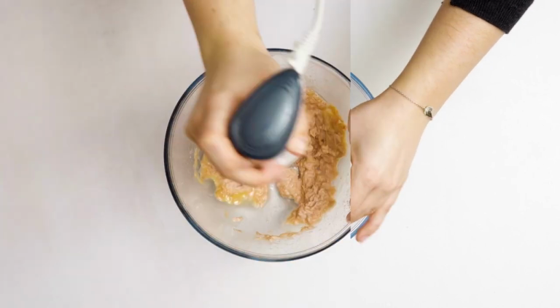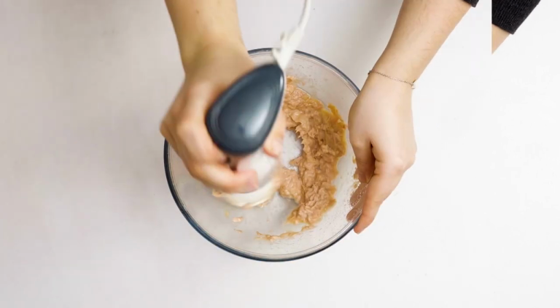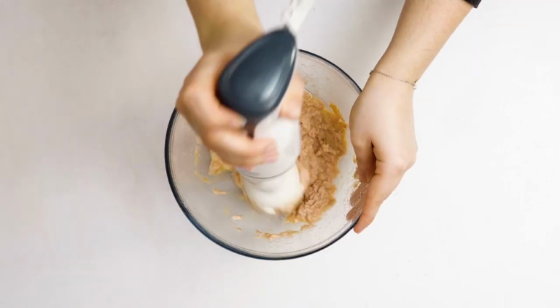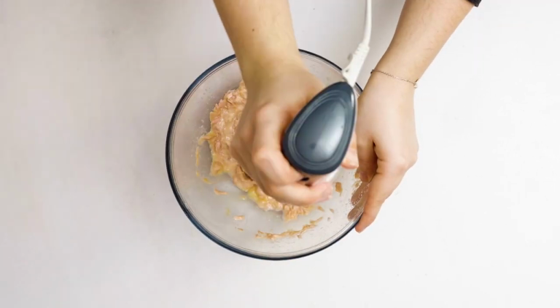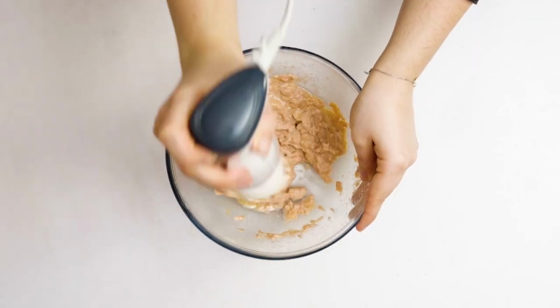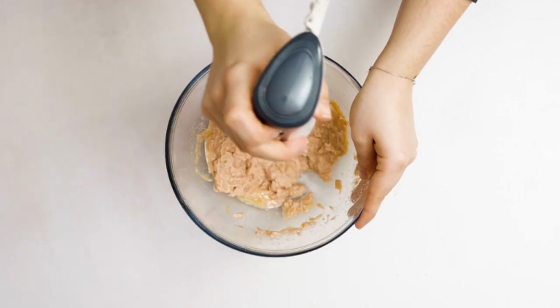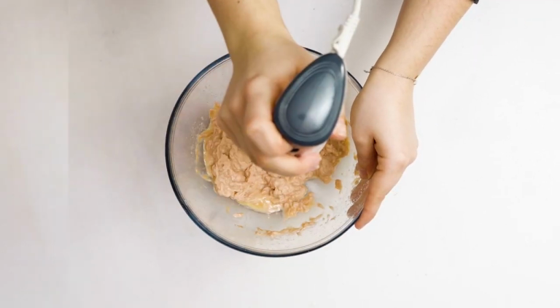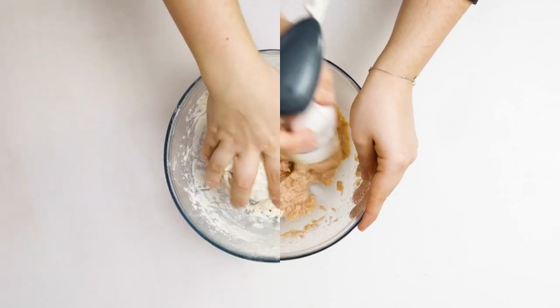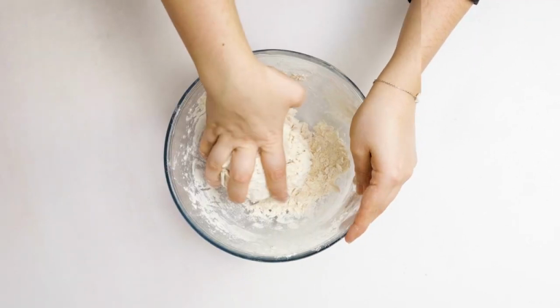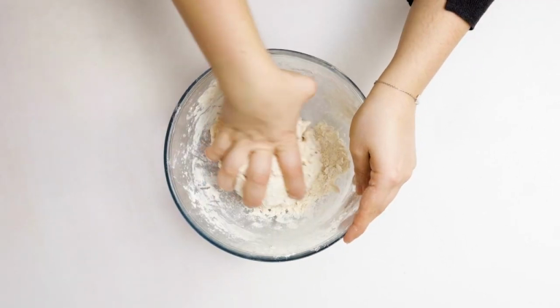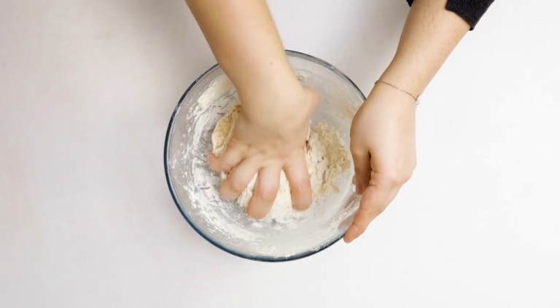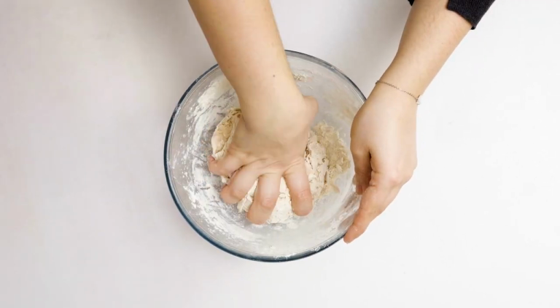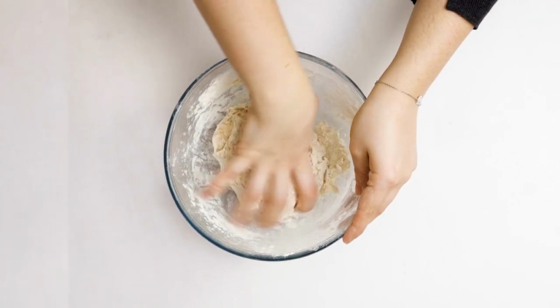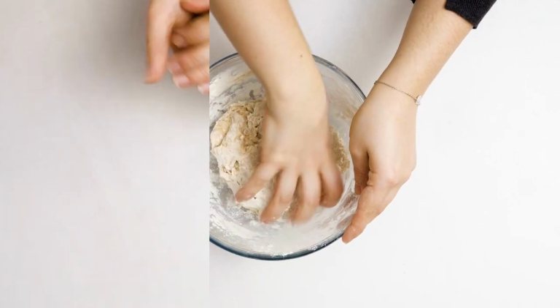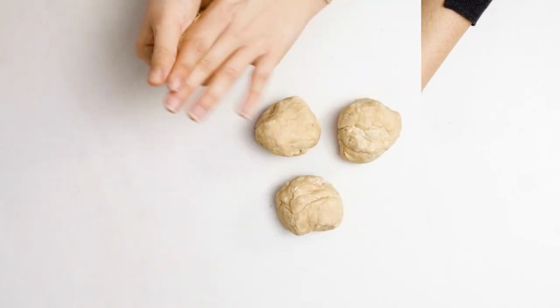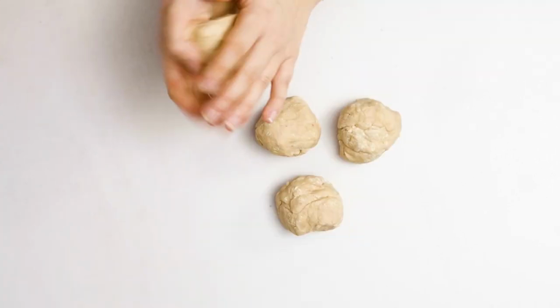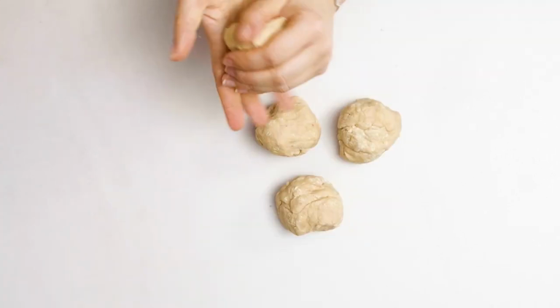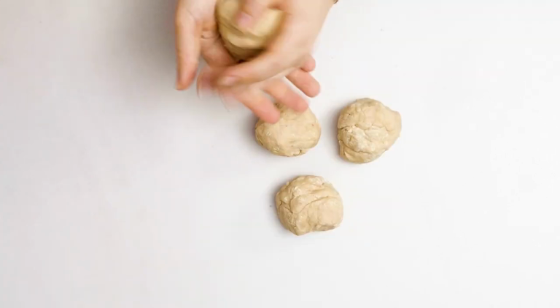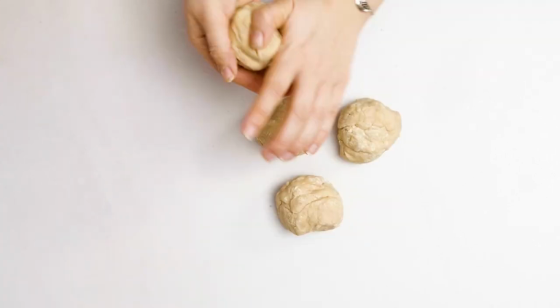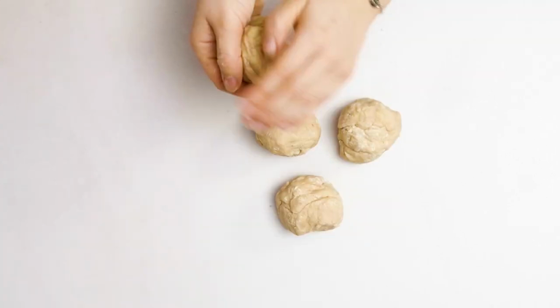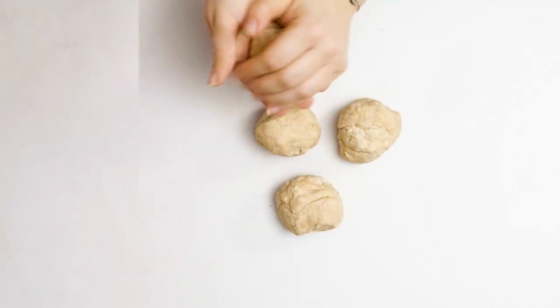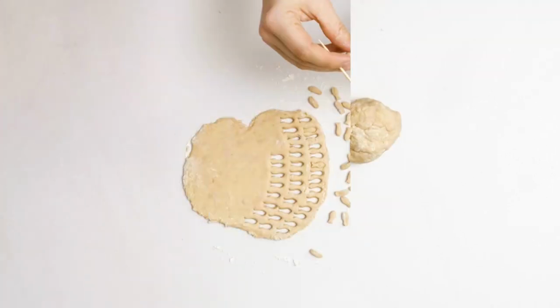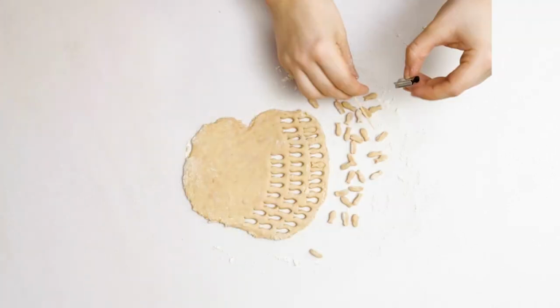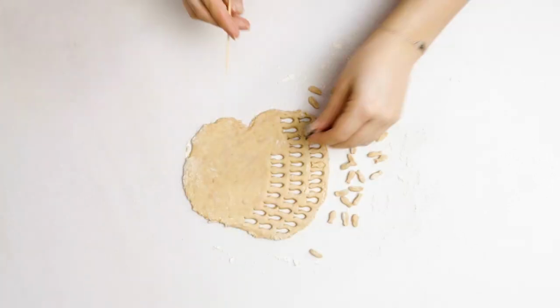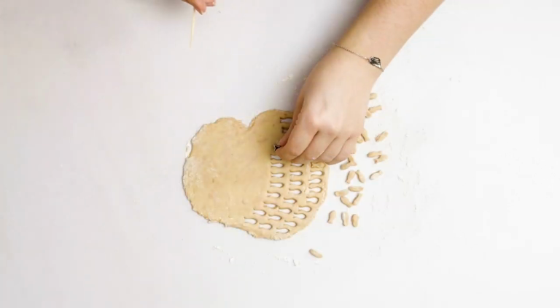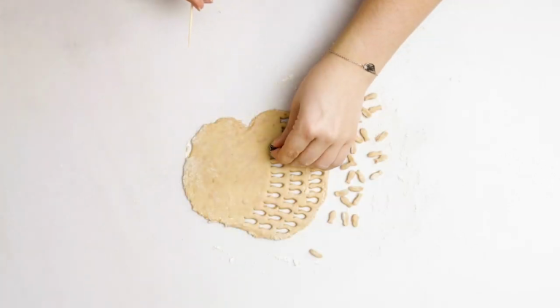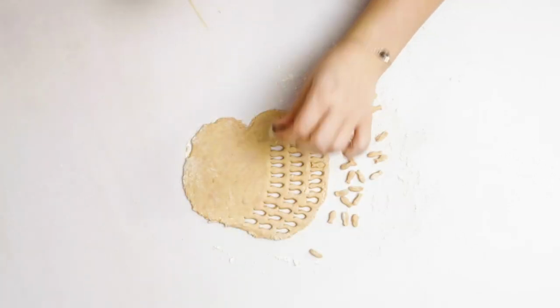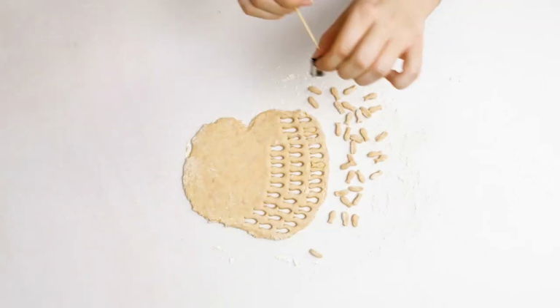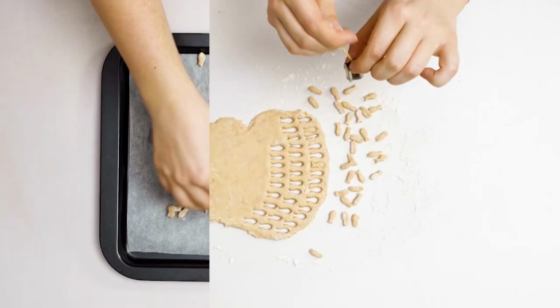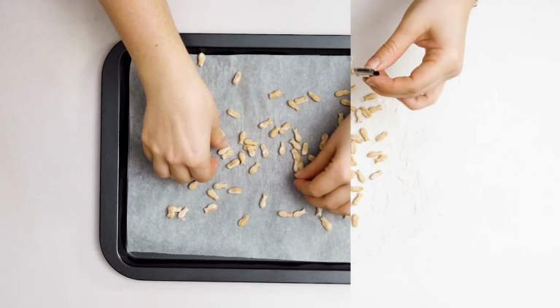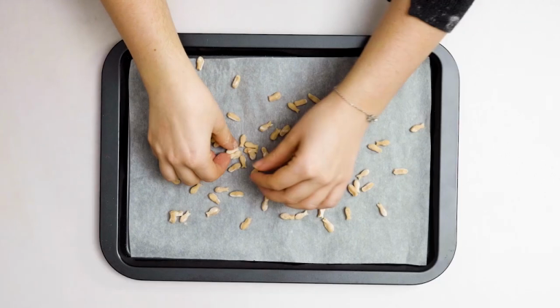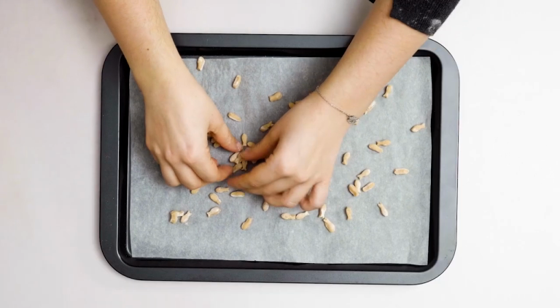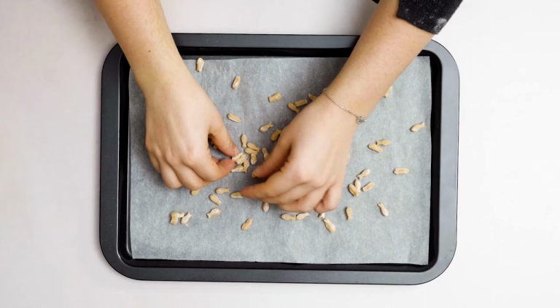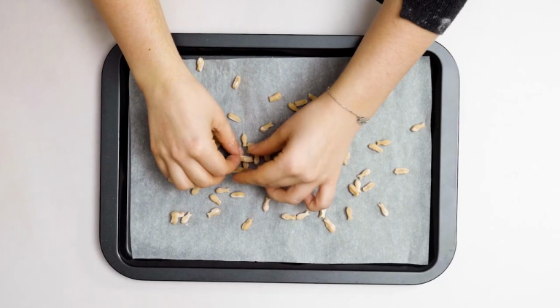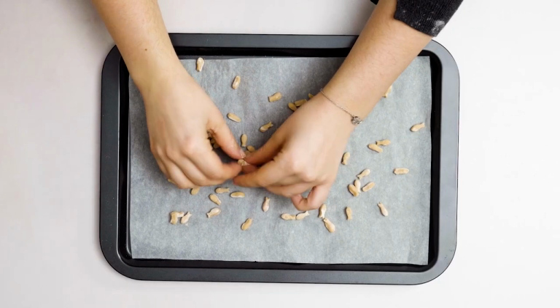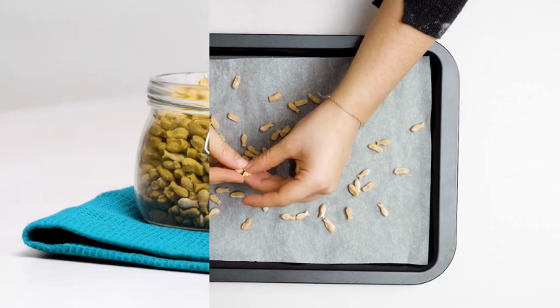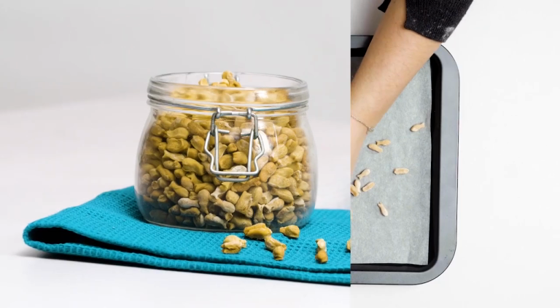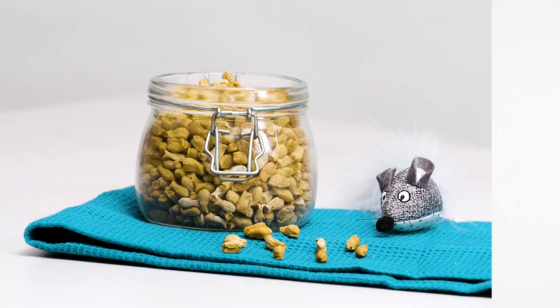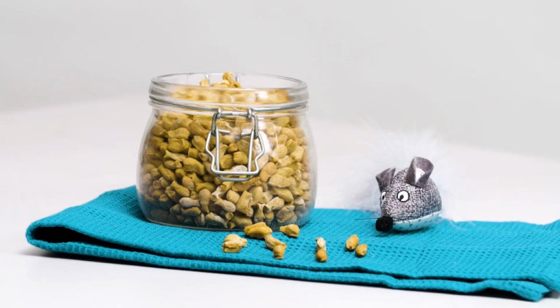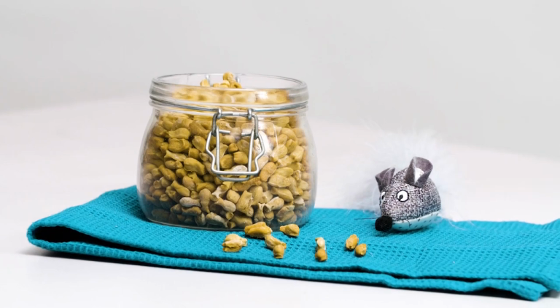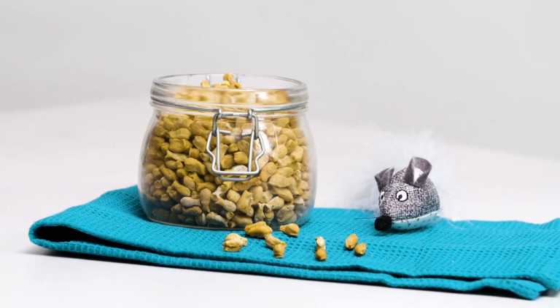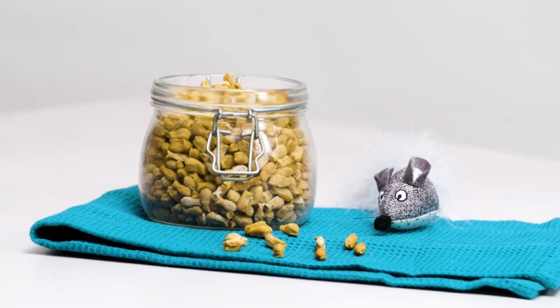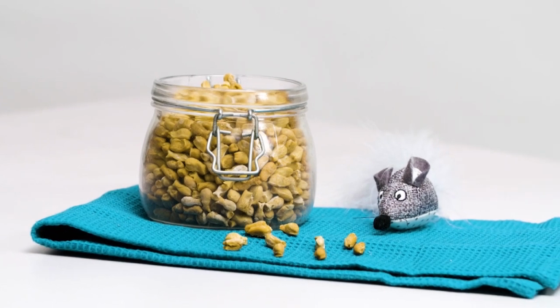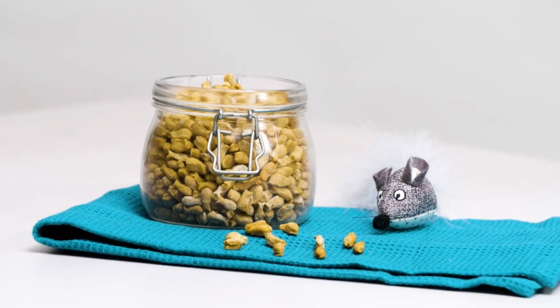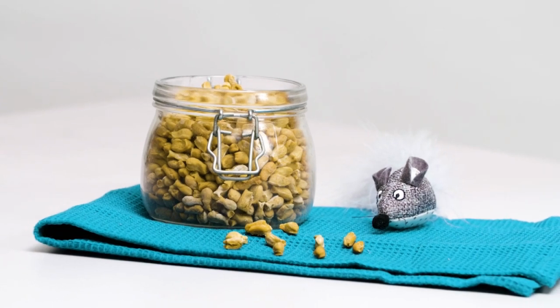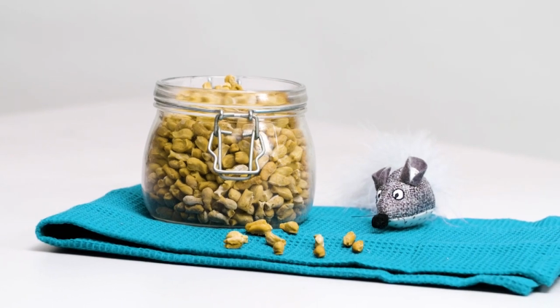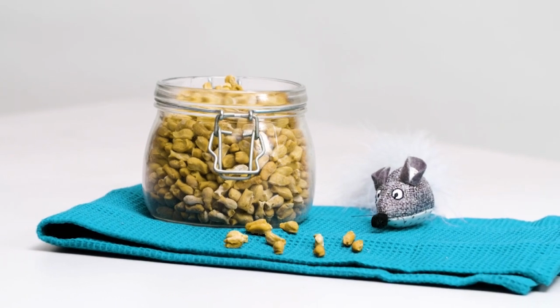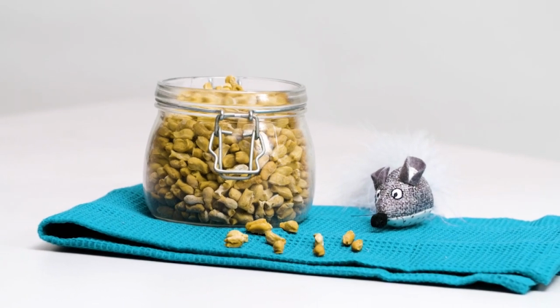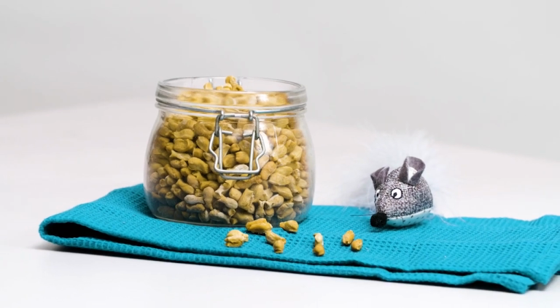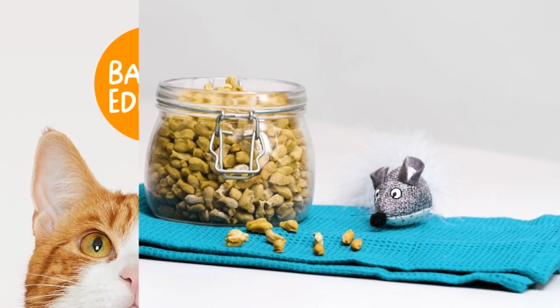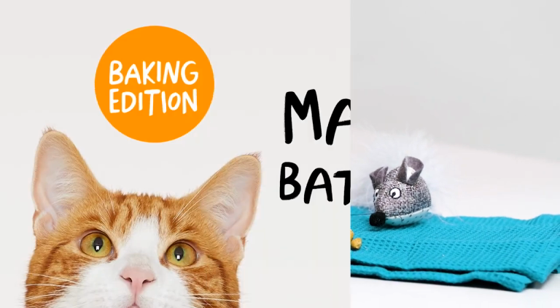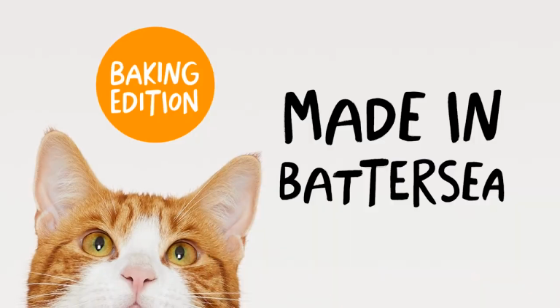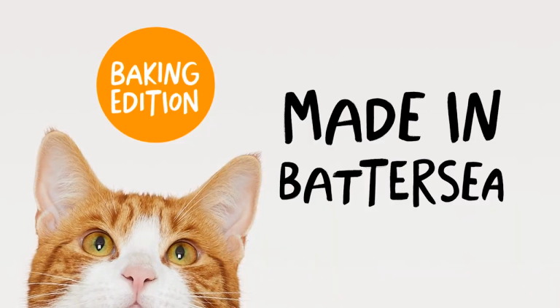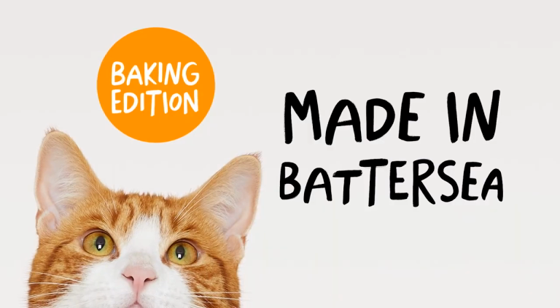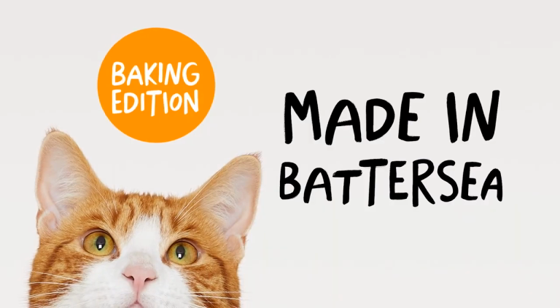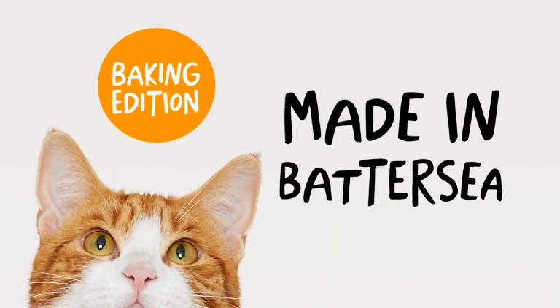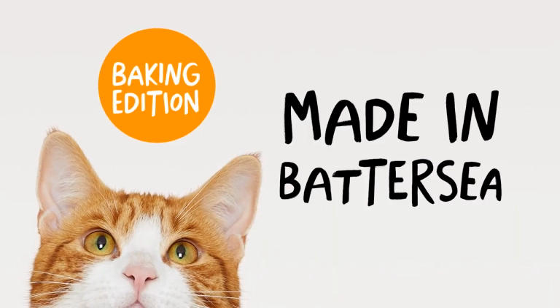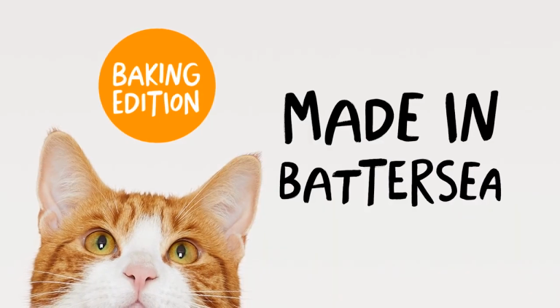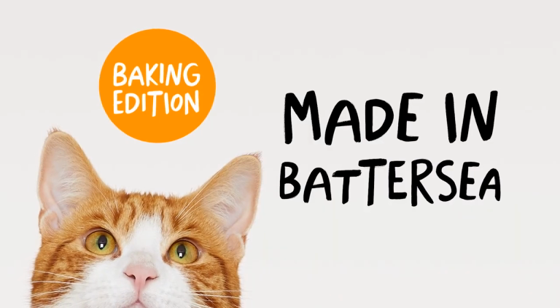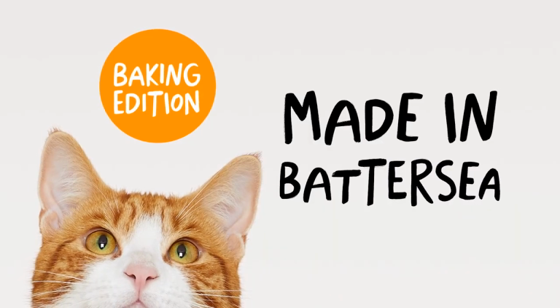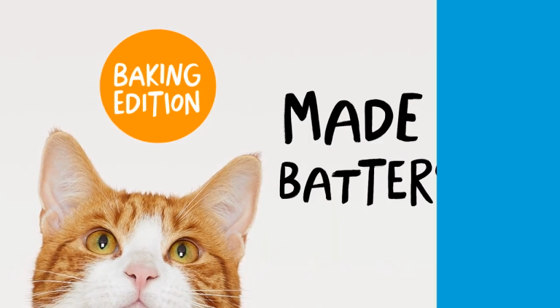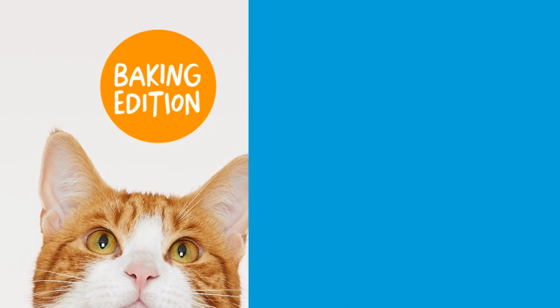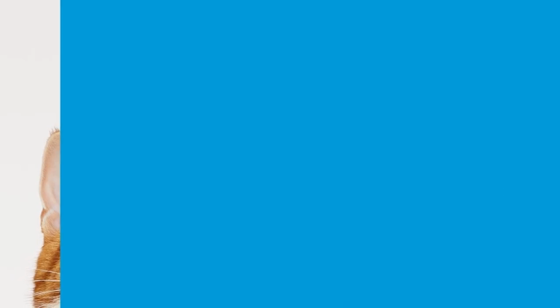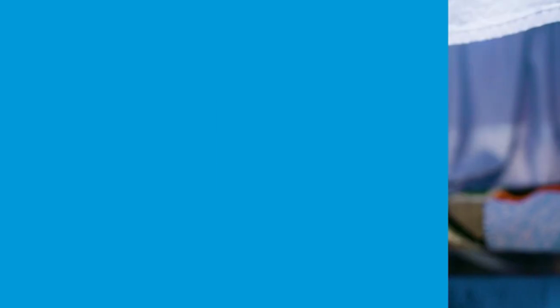I'm Sophie from Battersea and I'm going to show you how to make some homemade biscuits for your cat. Let's bake.